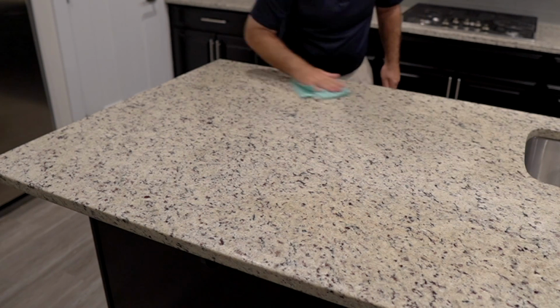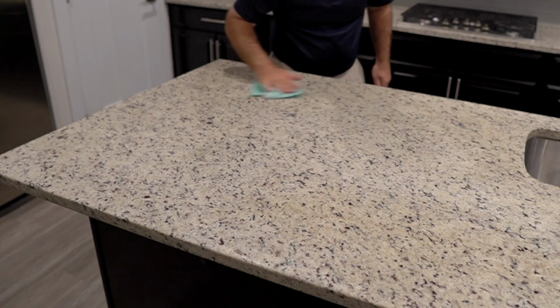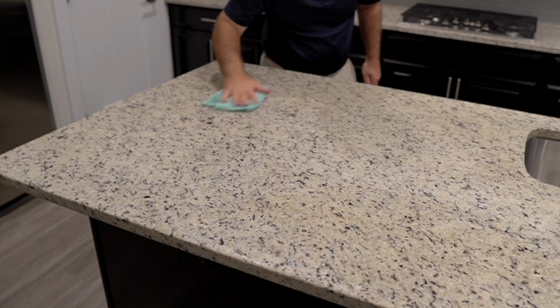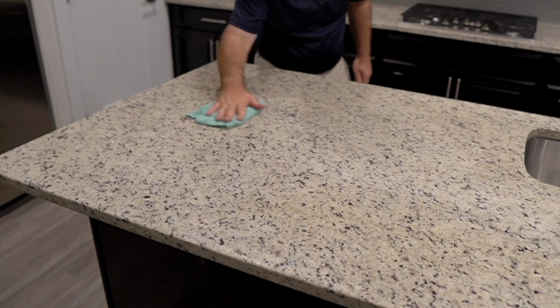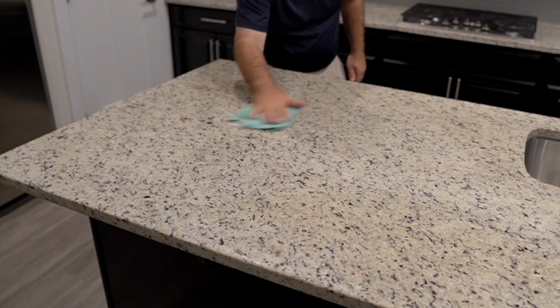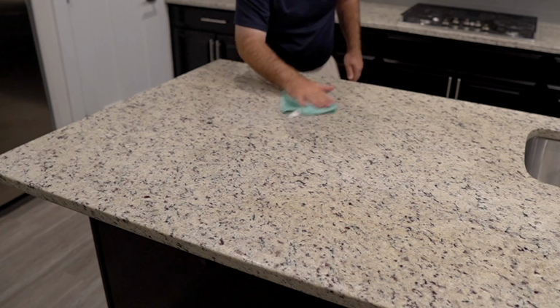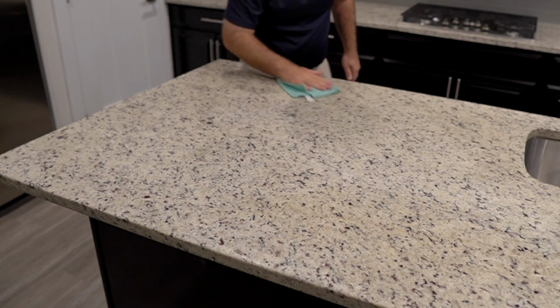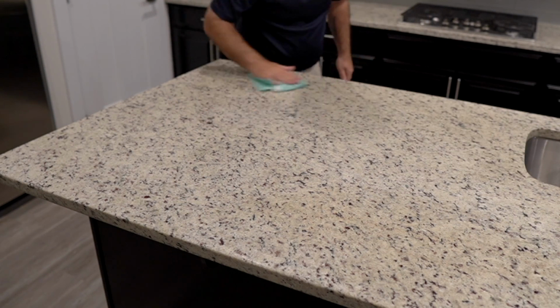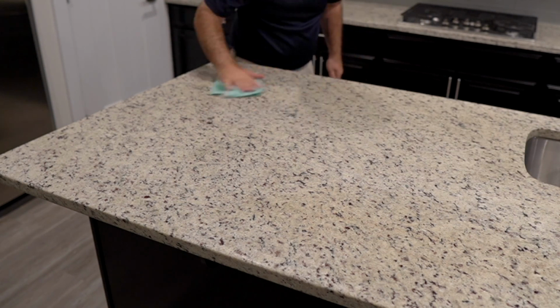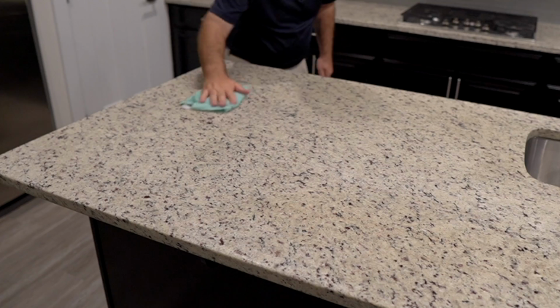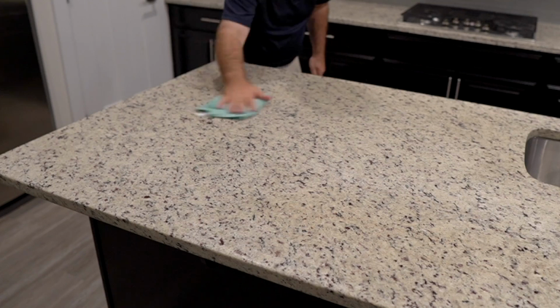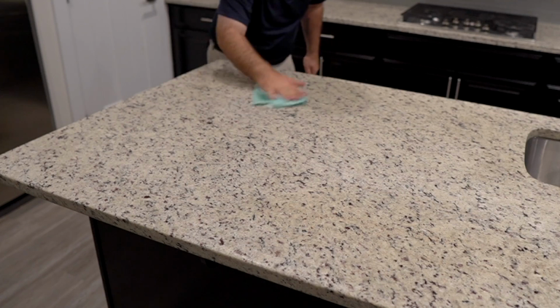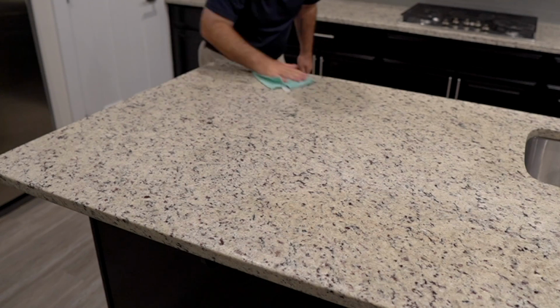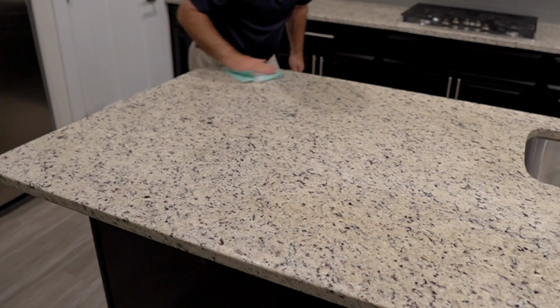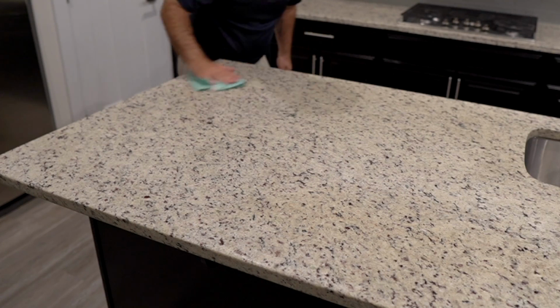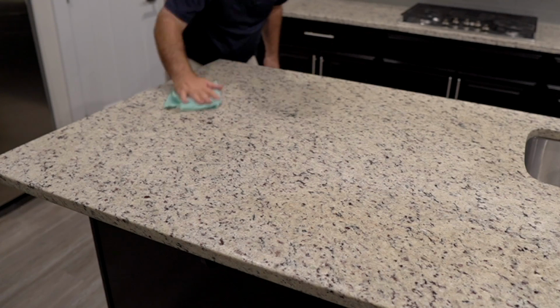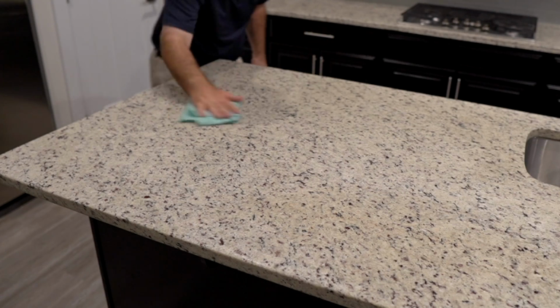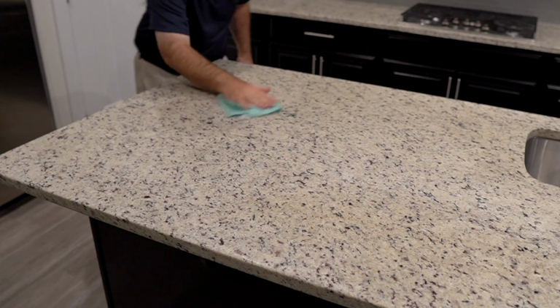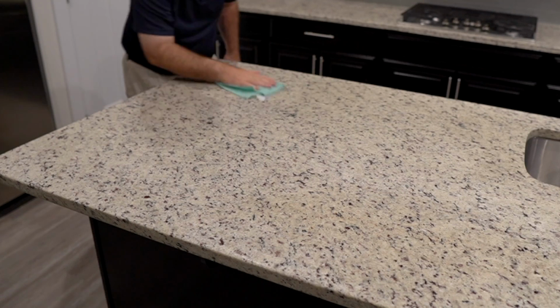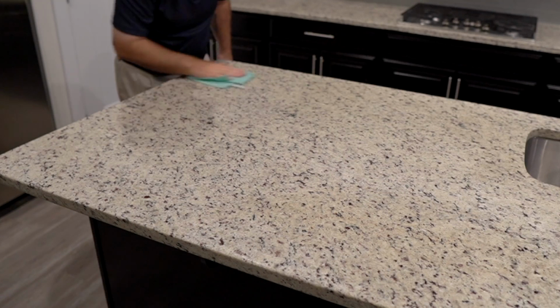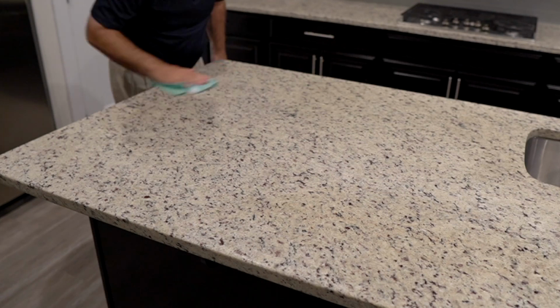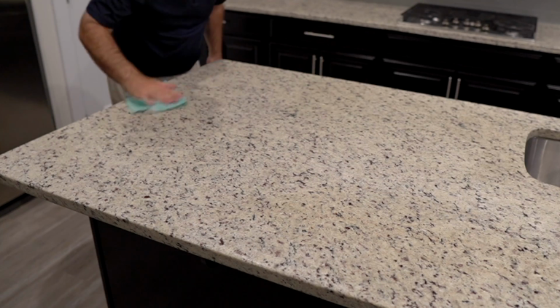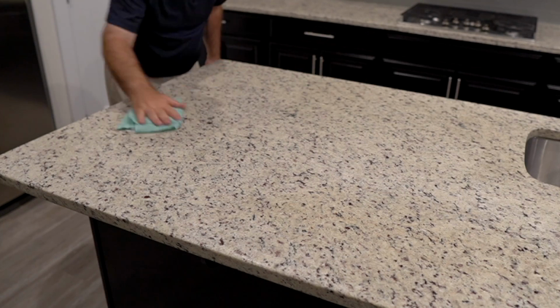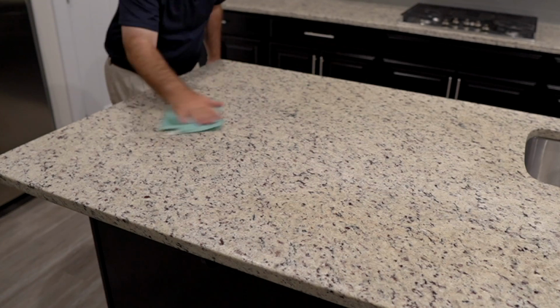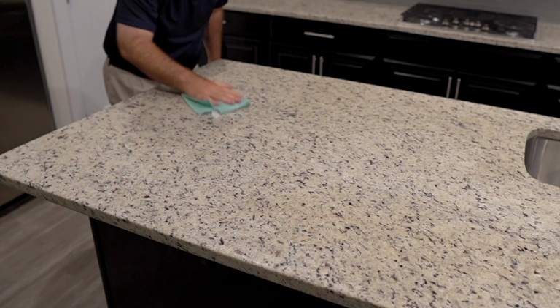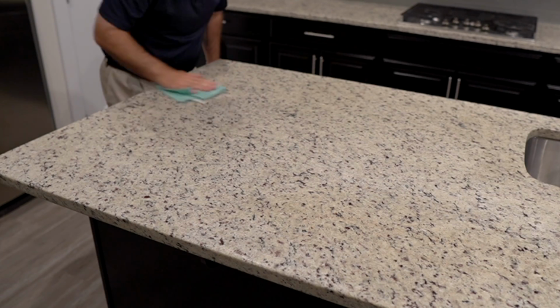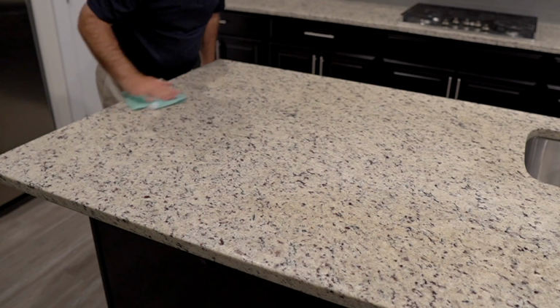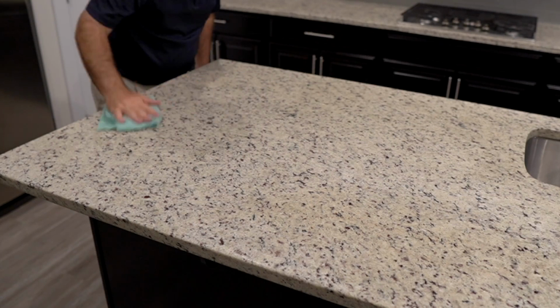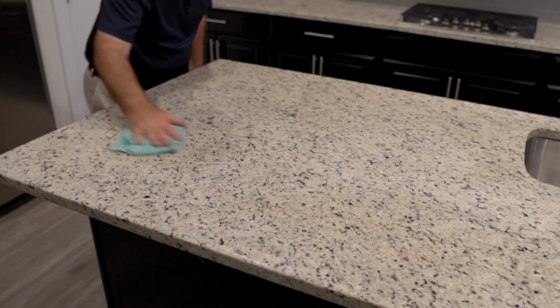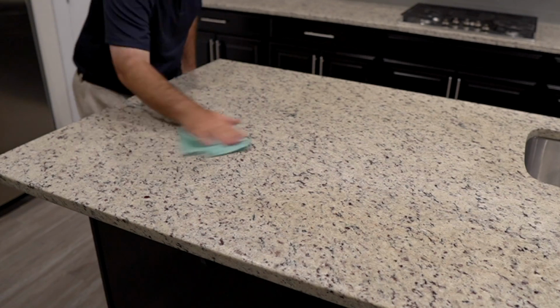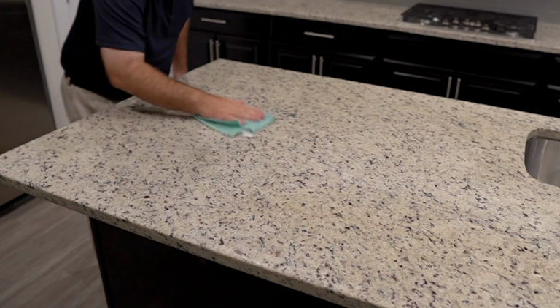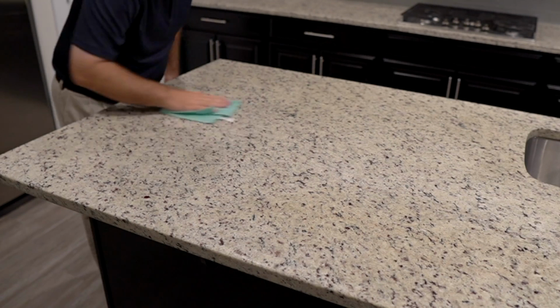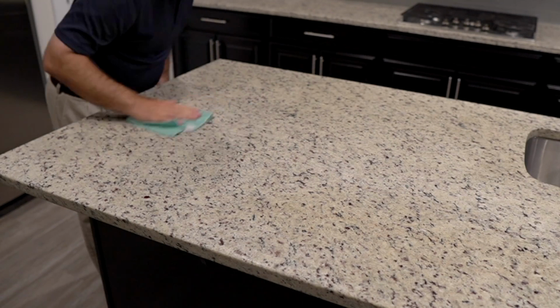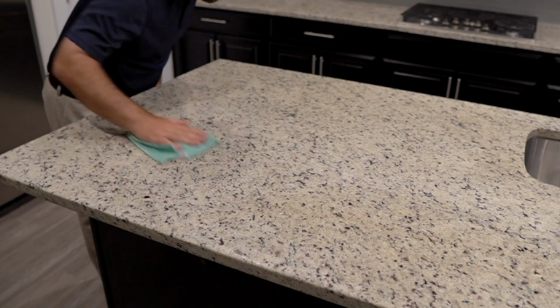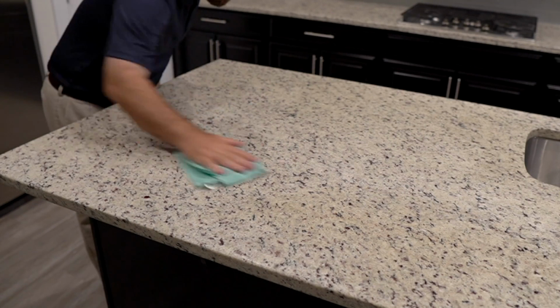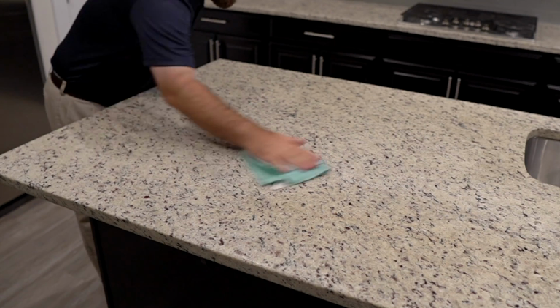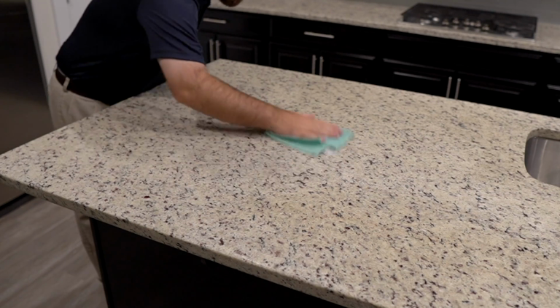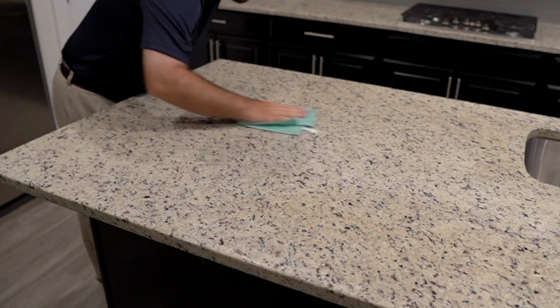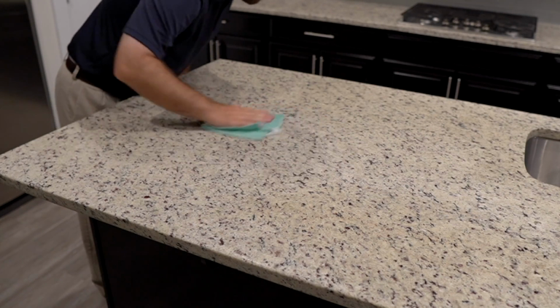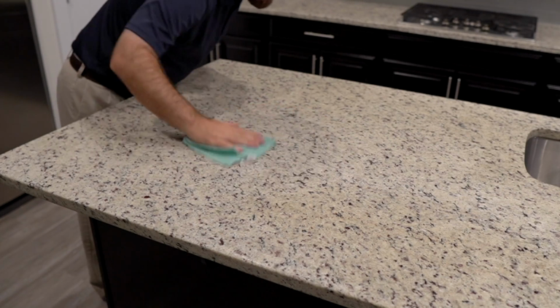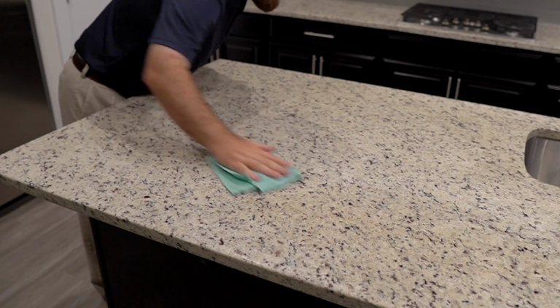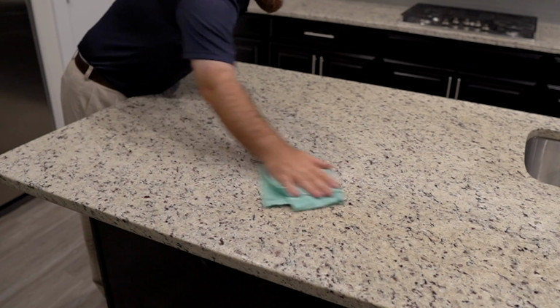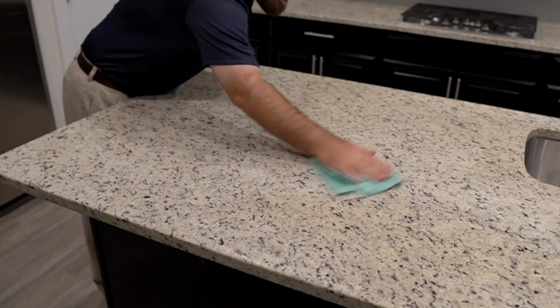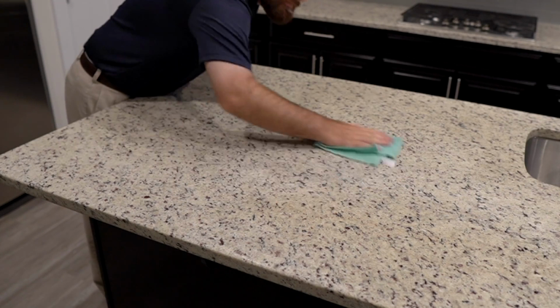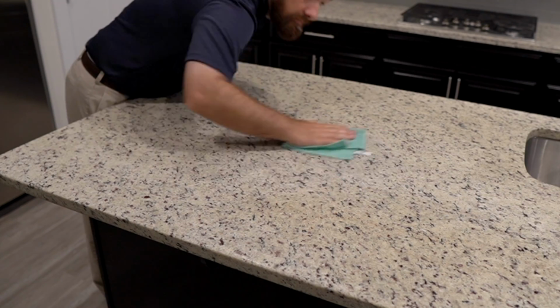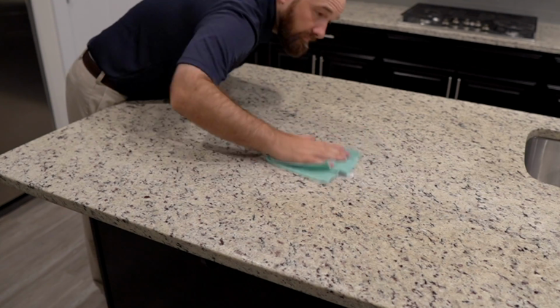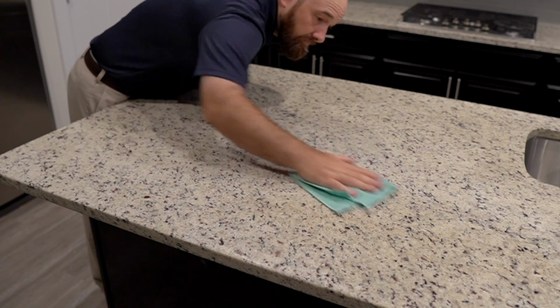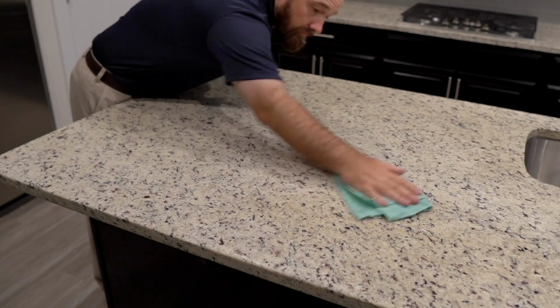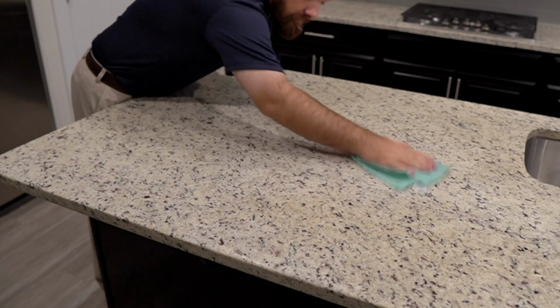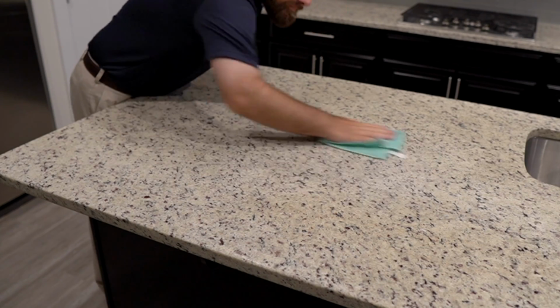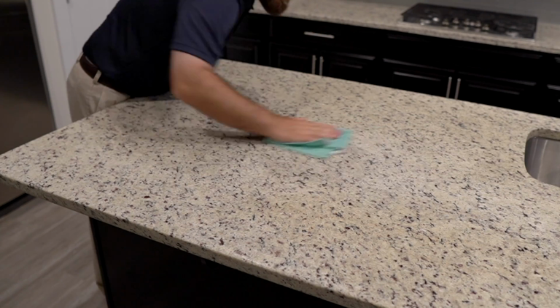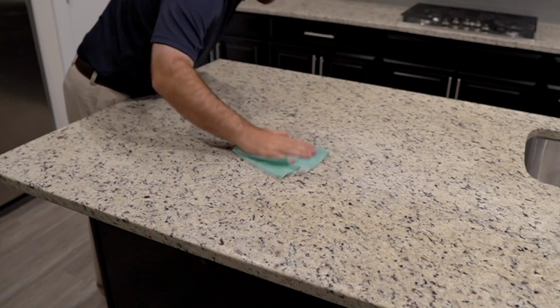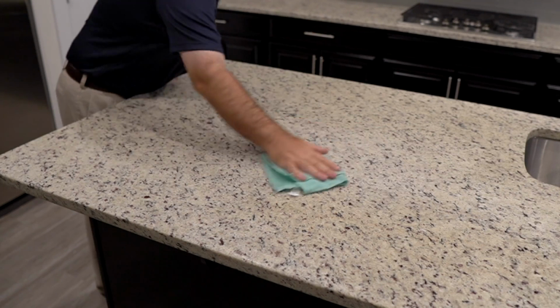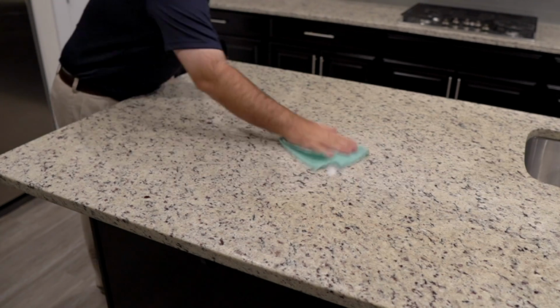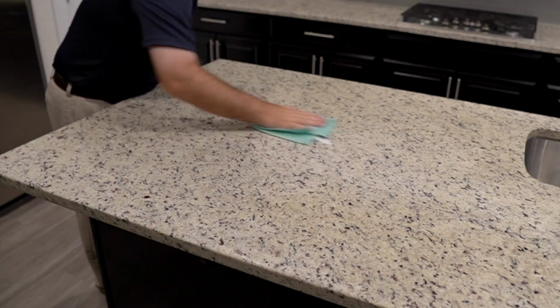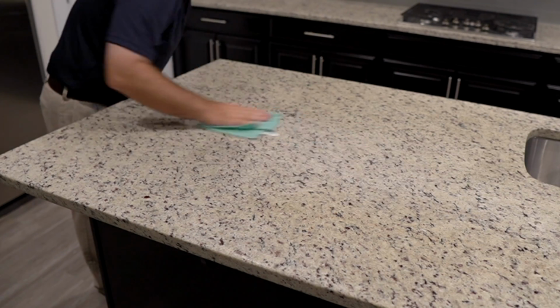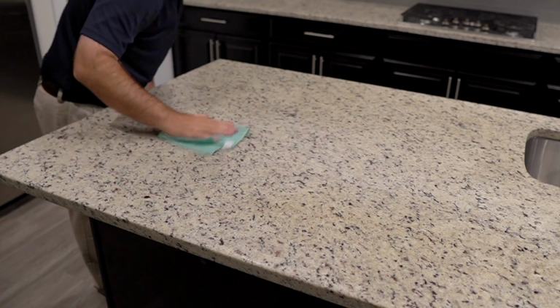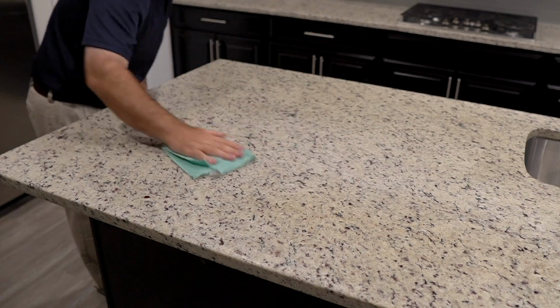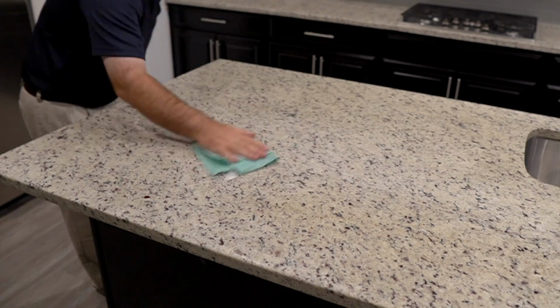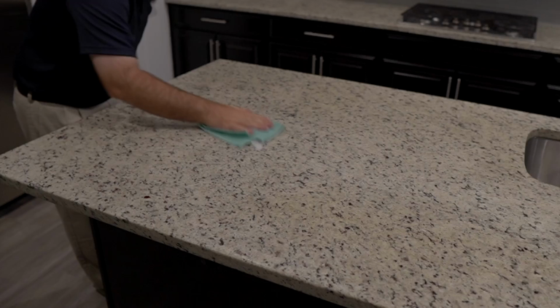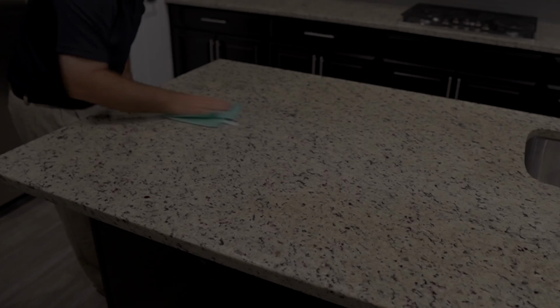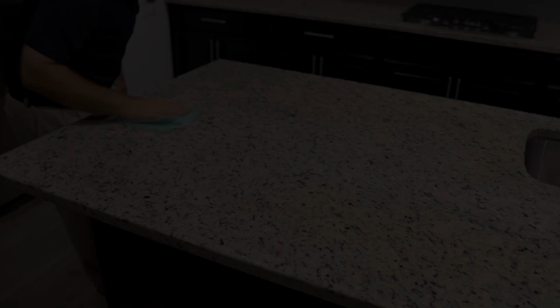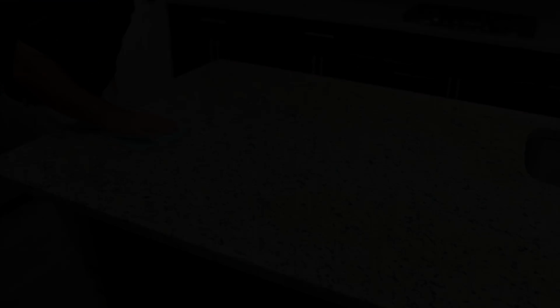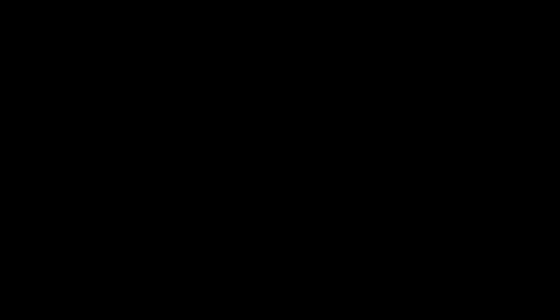Hopefully today's video gave you the understanding and confidence to seal your countertops and protect their beauty for years to come. Thank you!